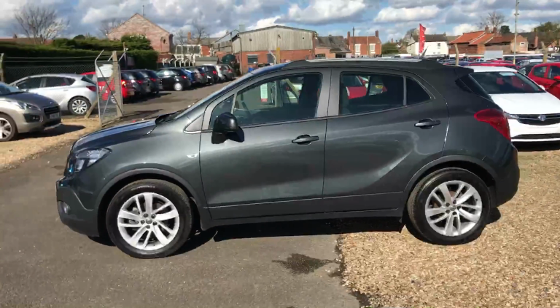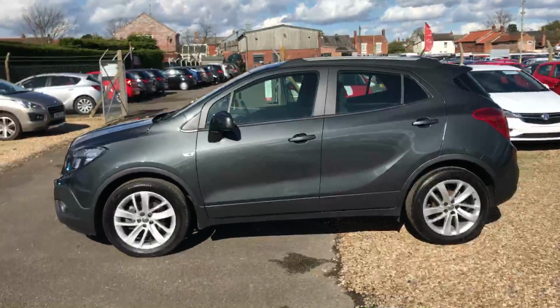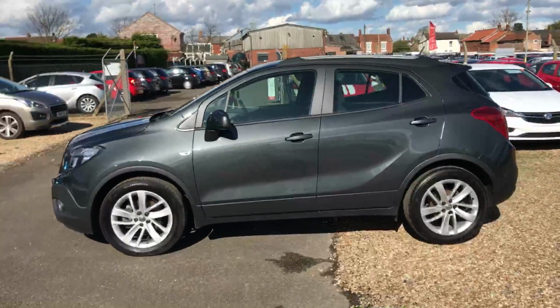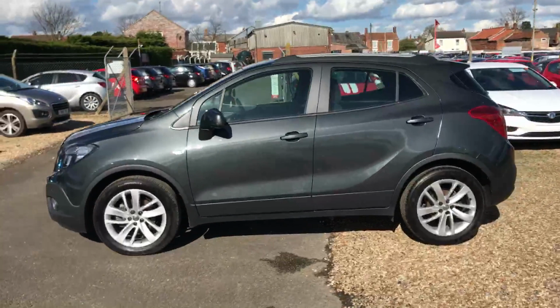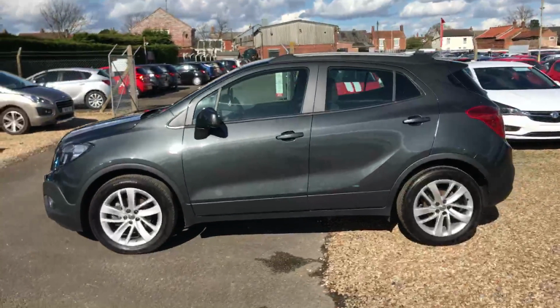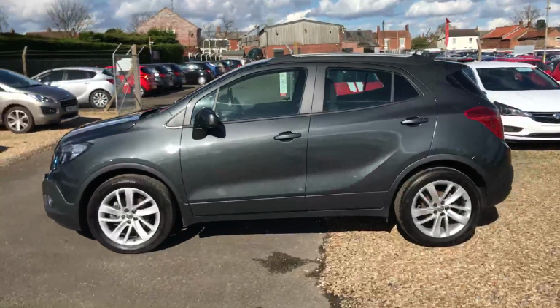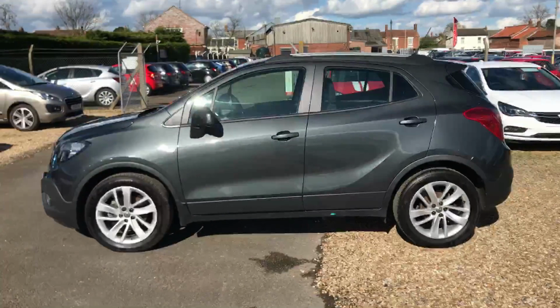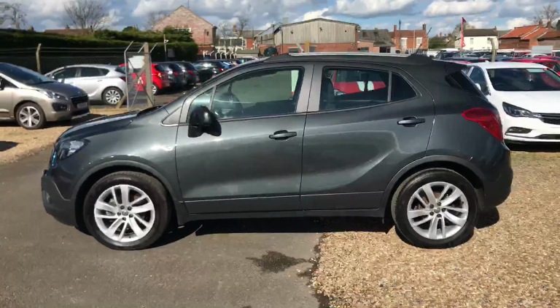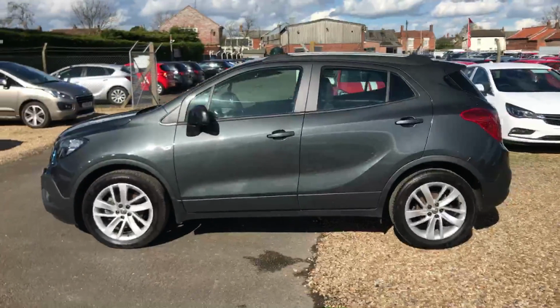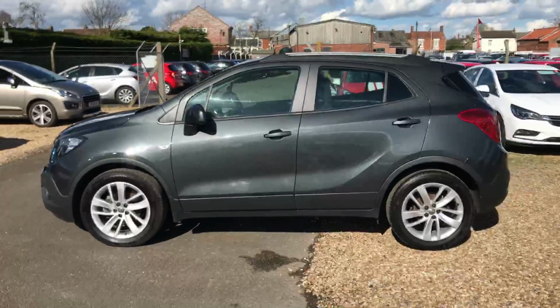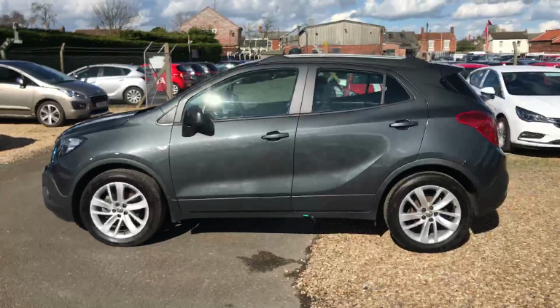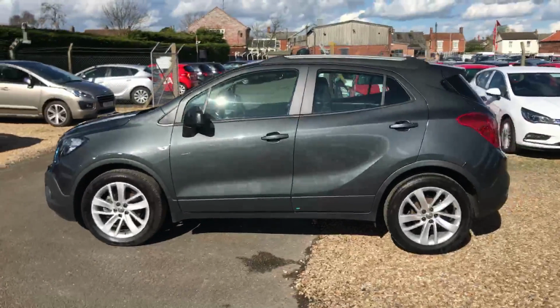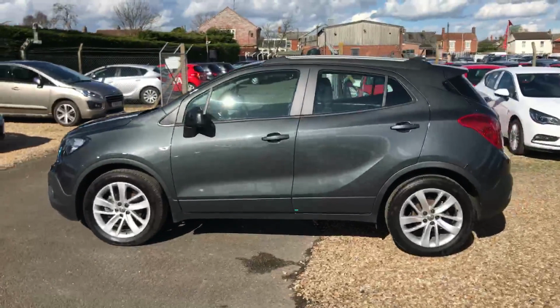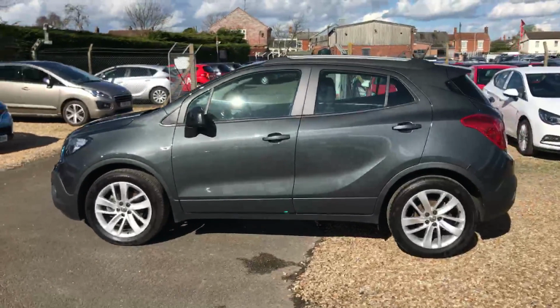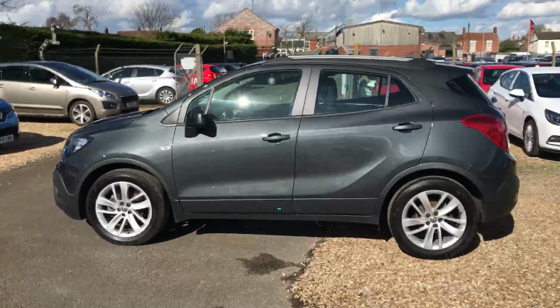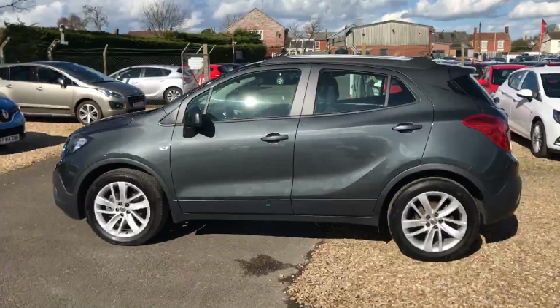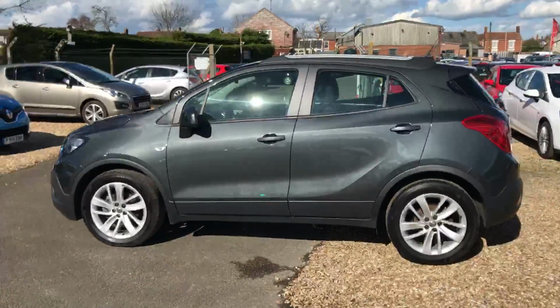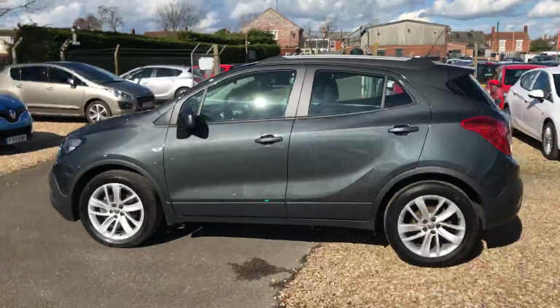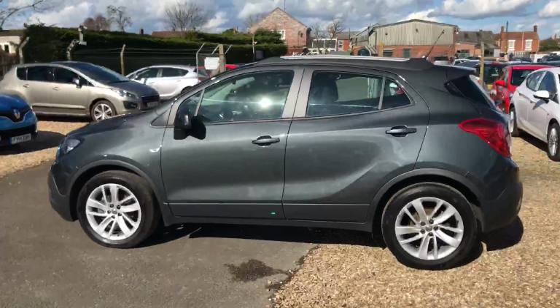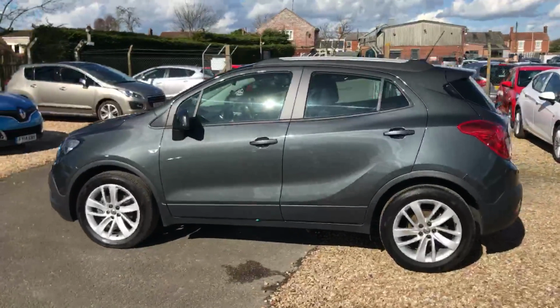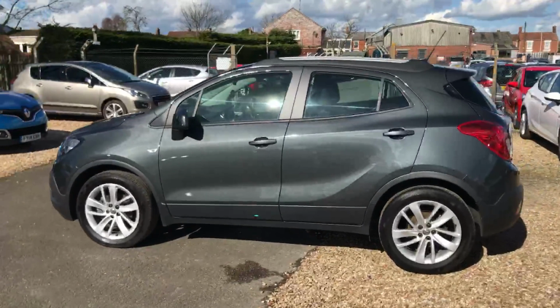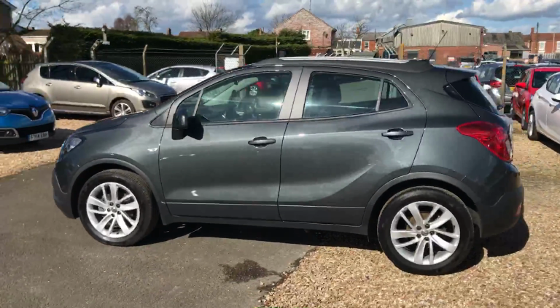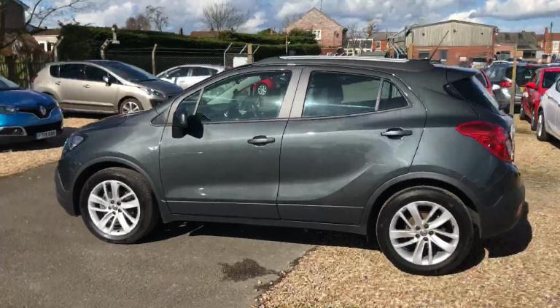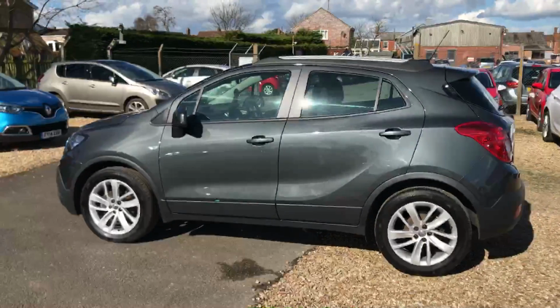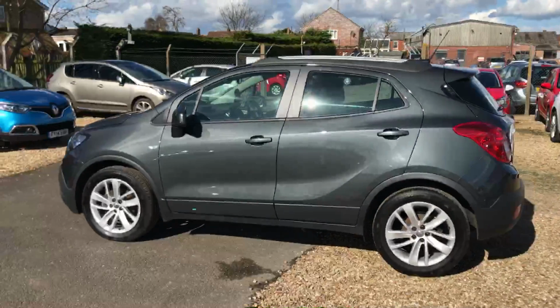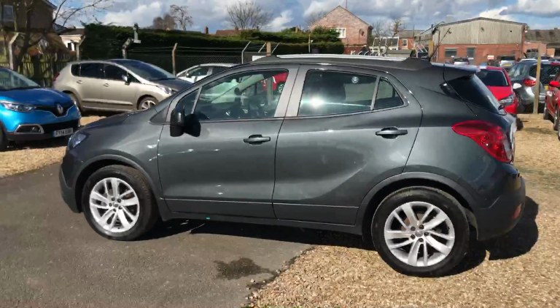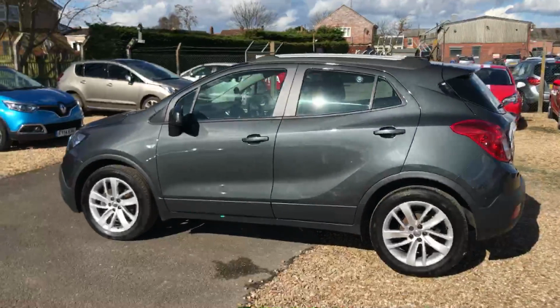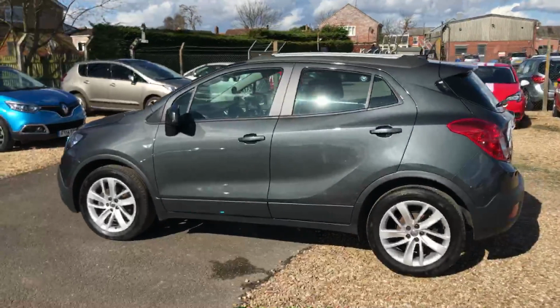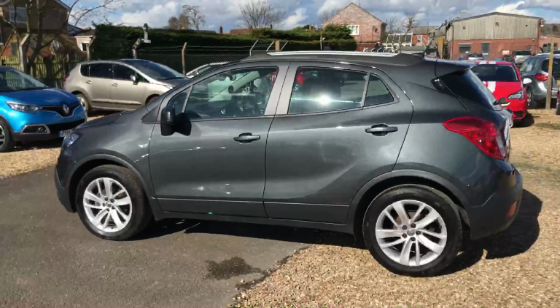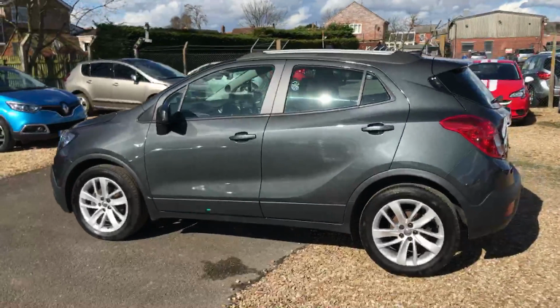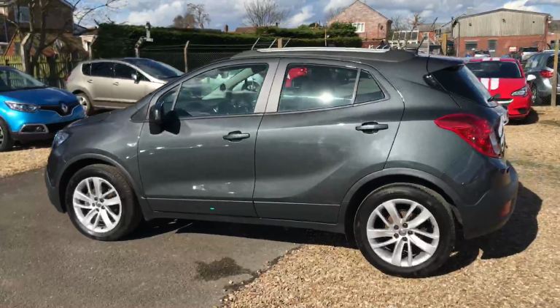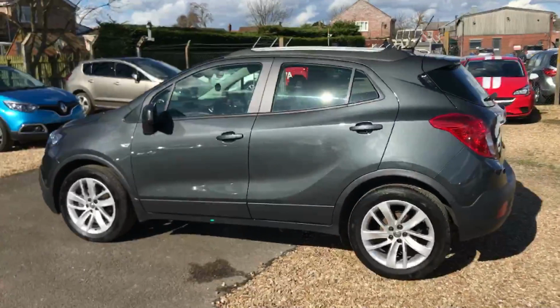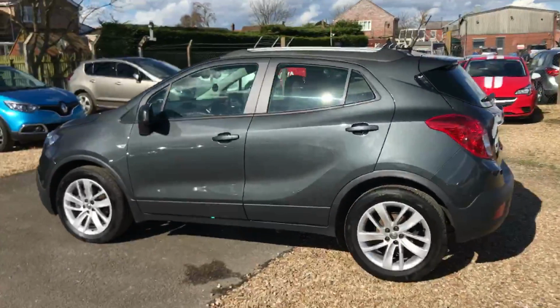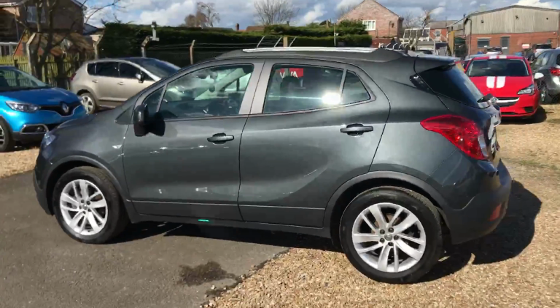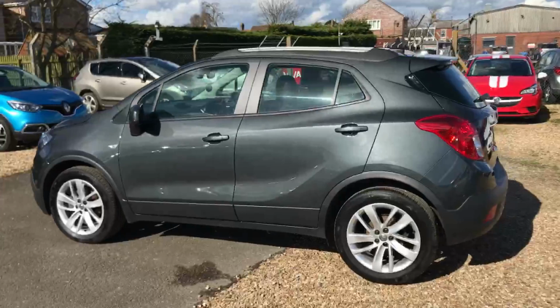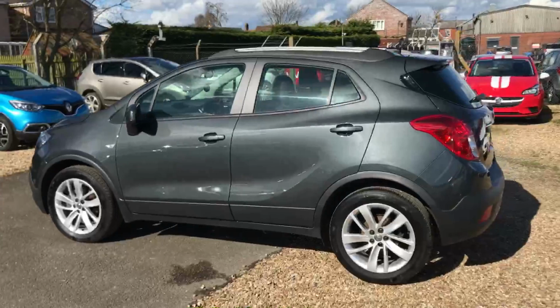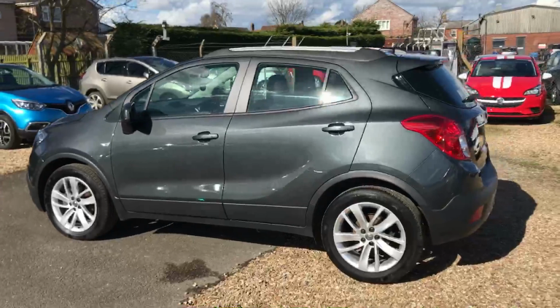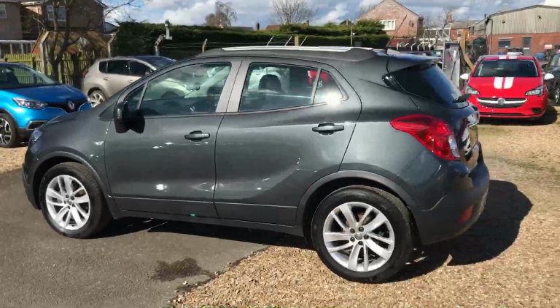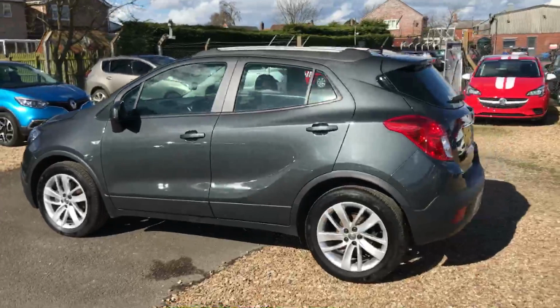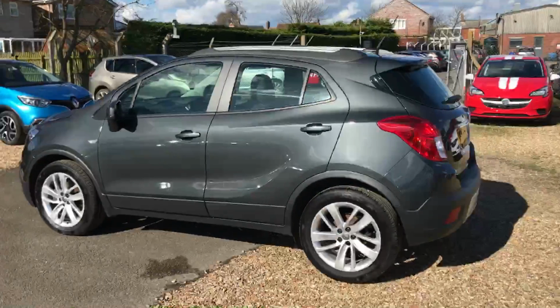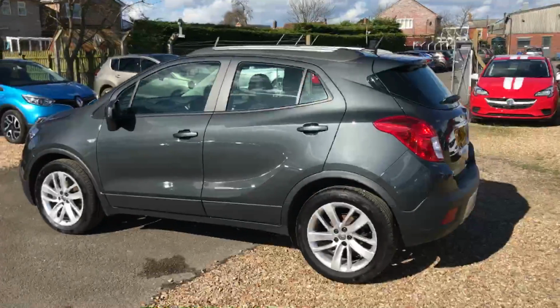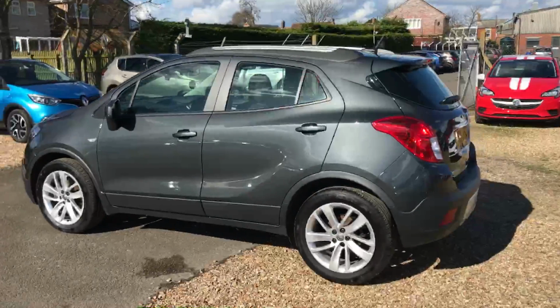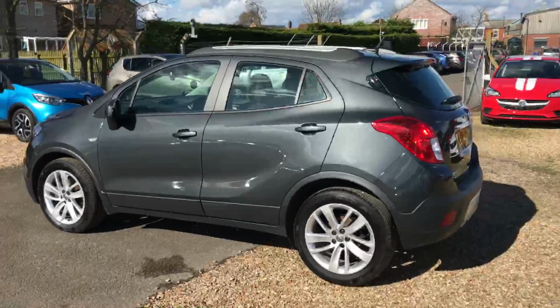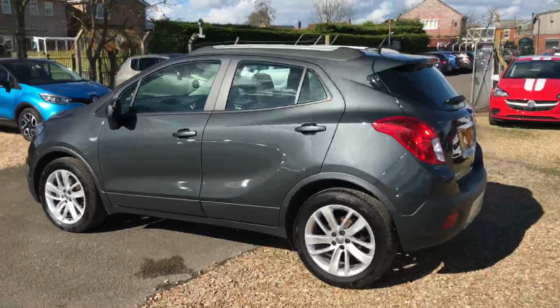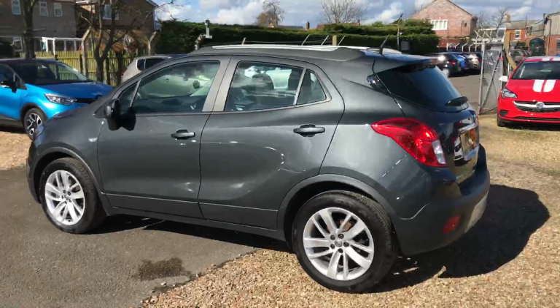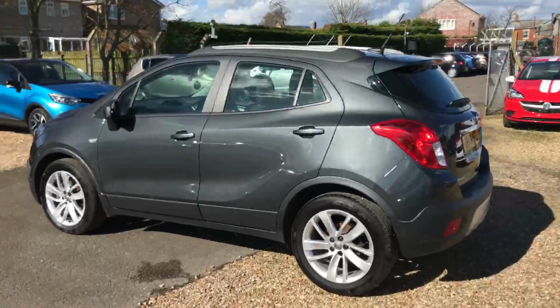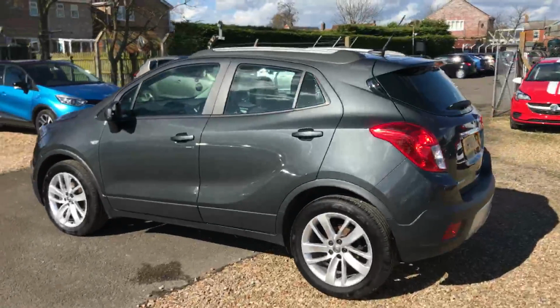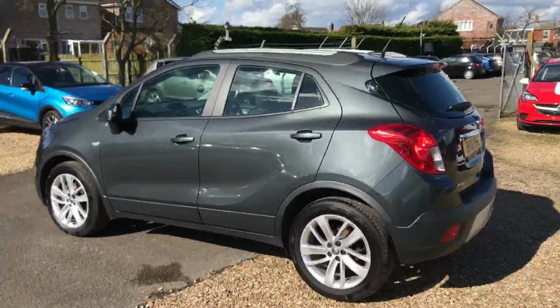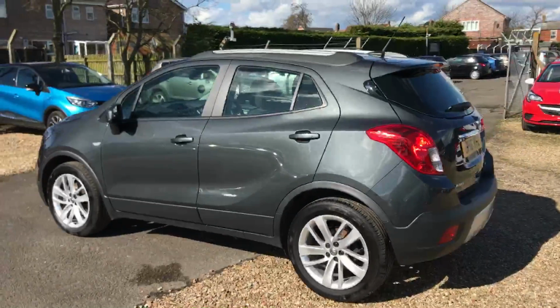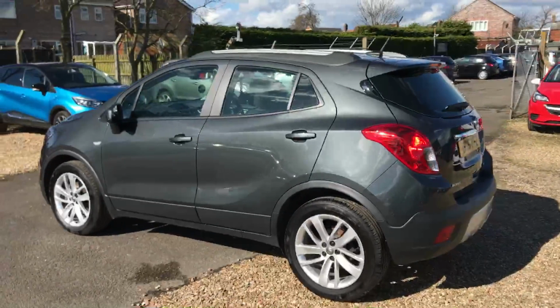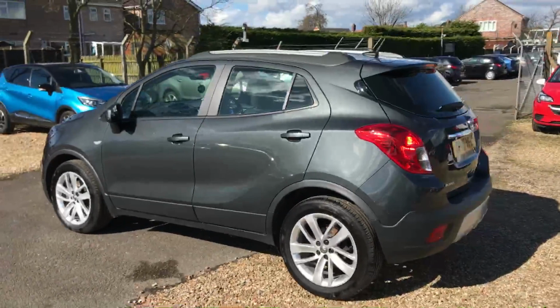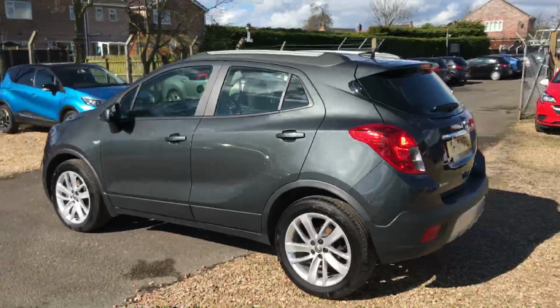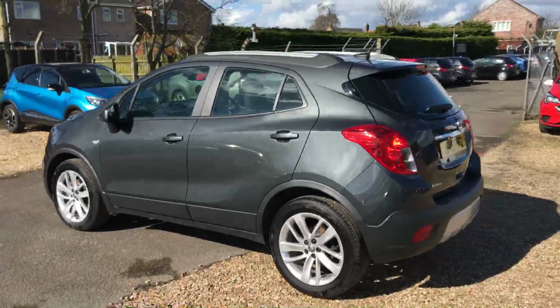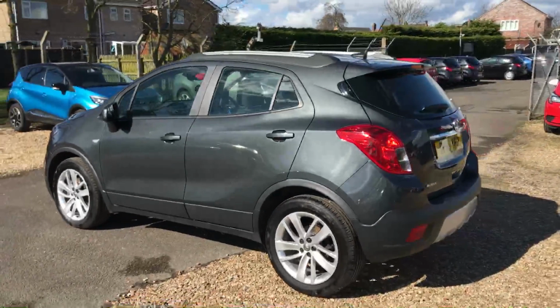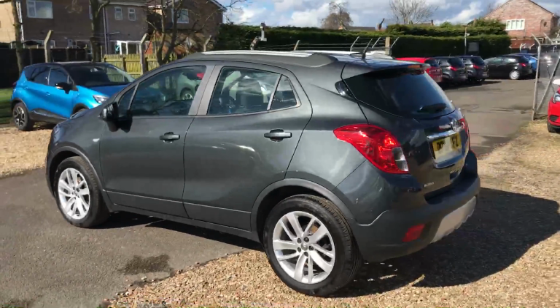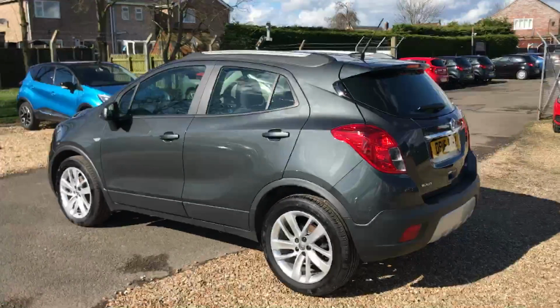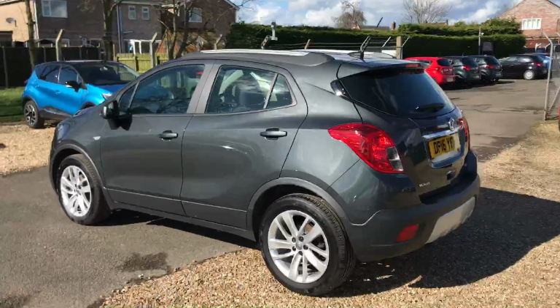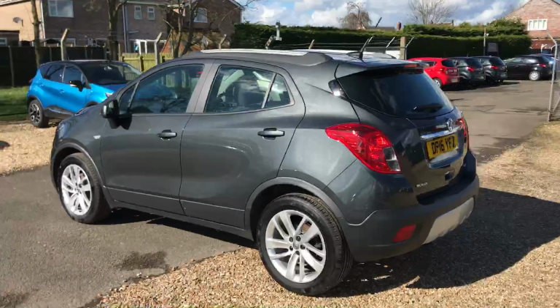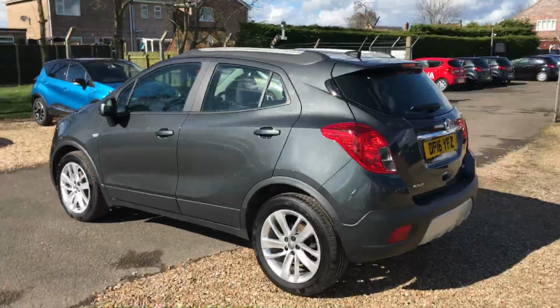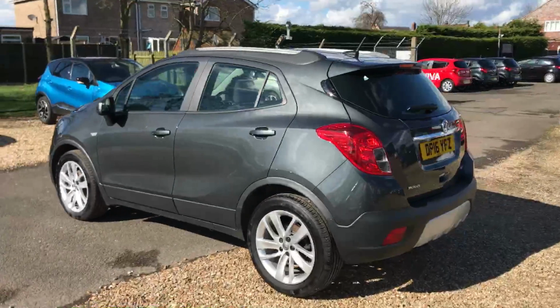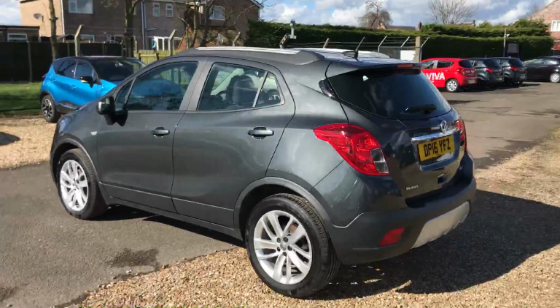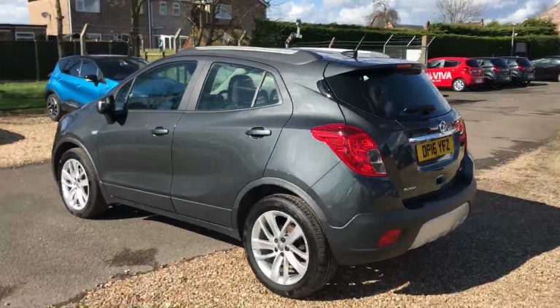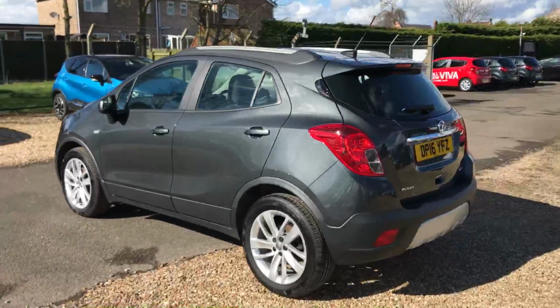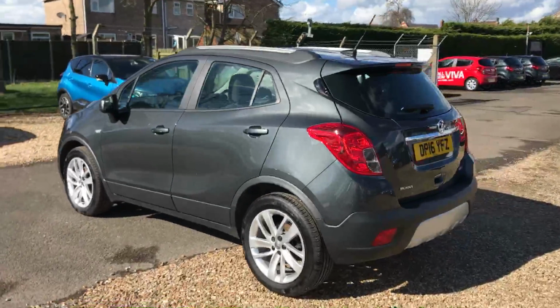It's finished in the gorgeous Gun Metal Grey metallic paint. Hopefully you can see in the video — the colour really pops out in the sunlight. It looks gorgeous.